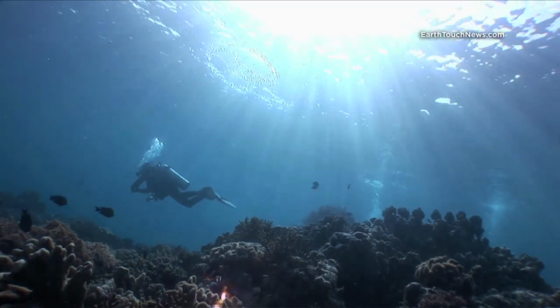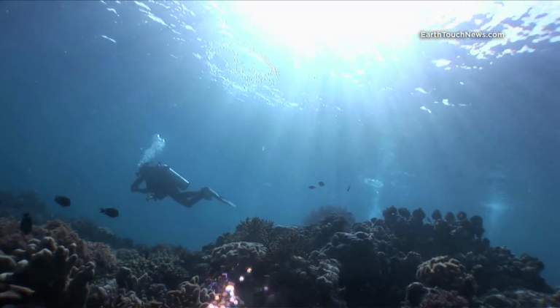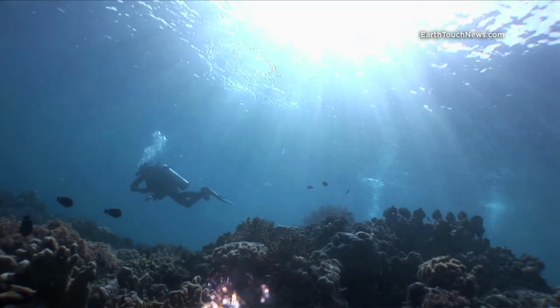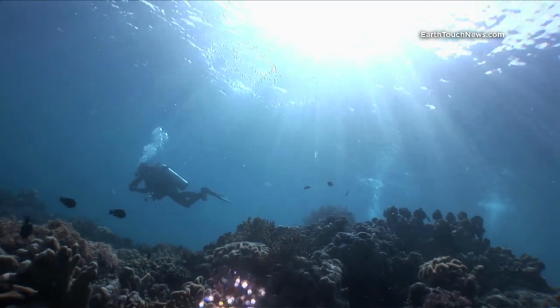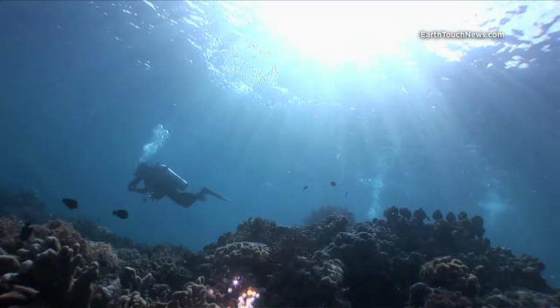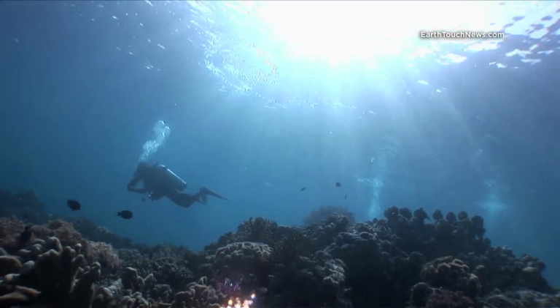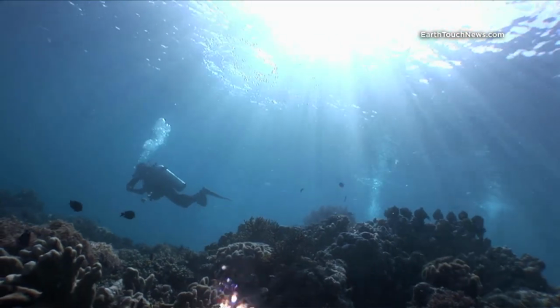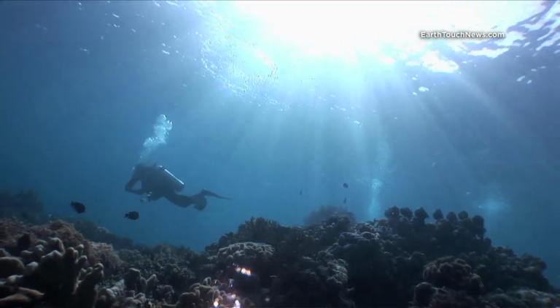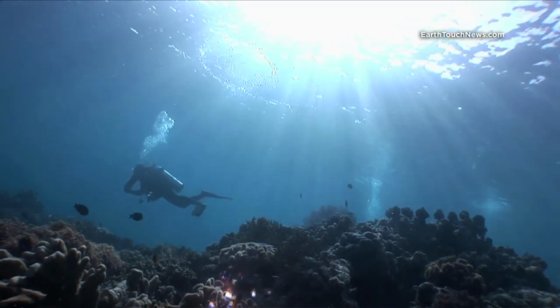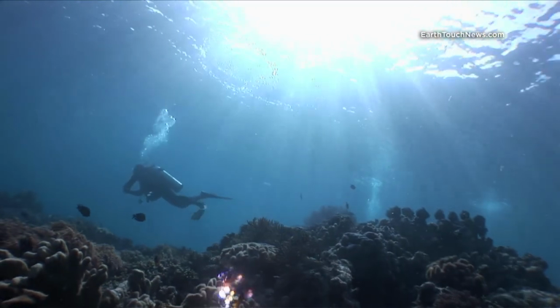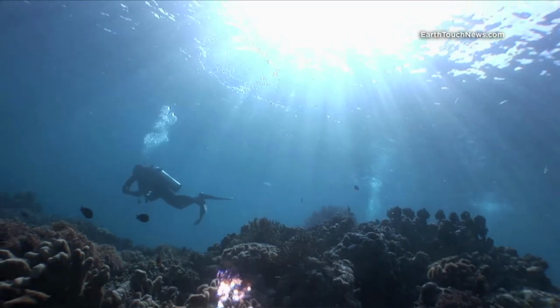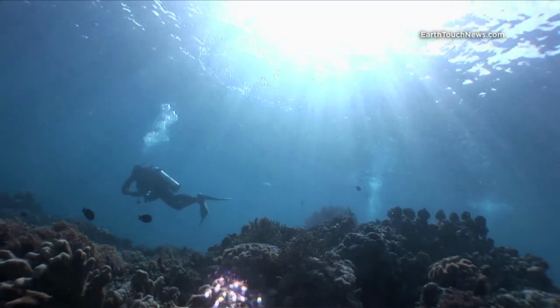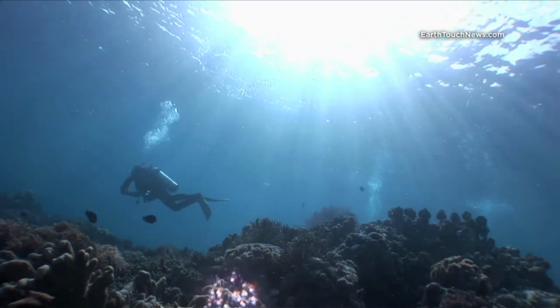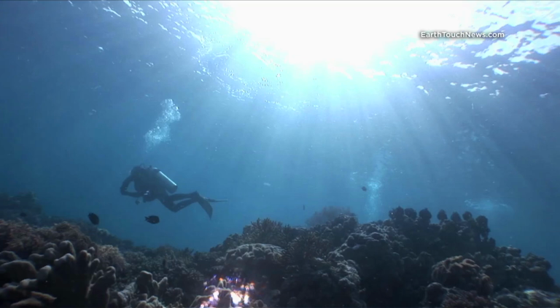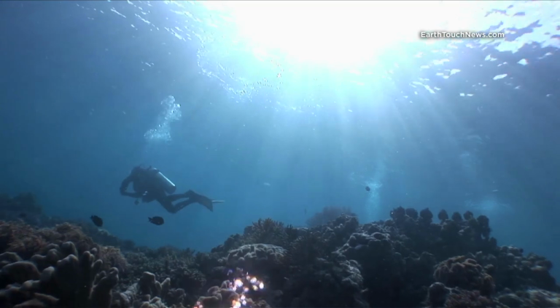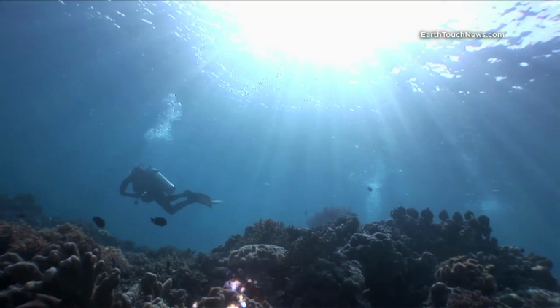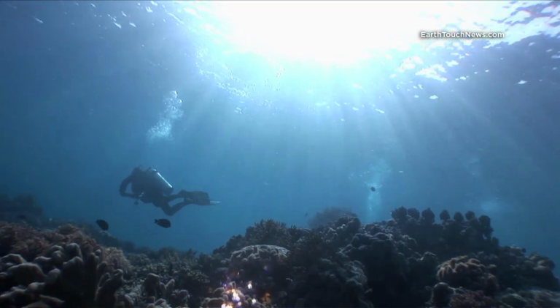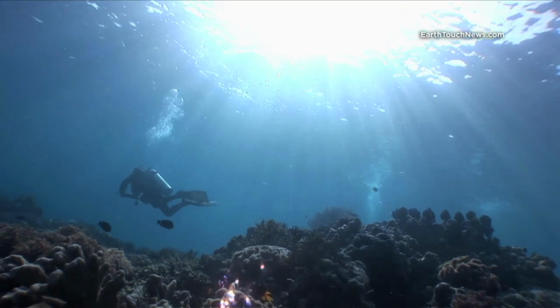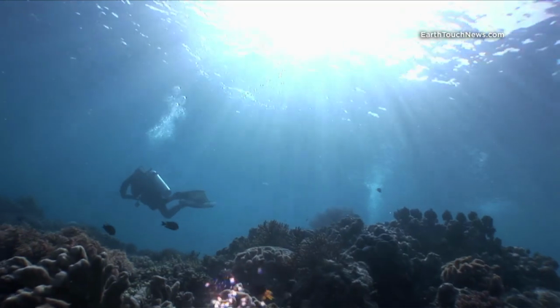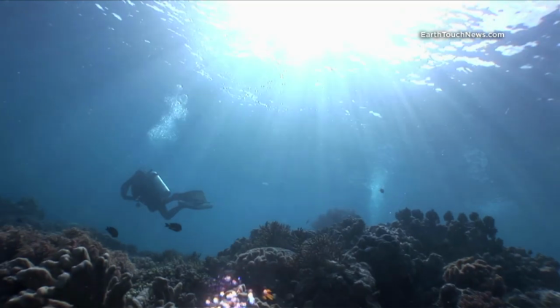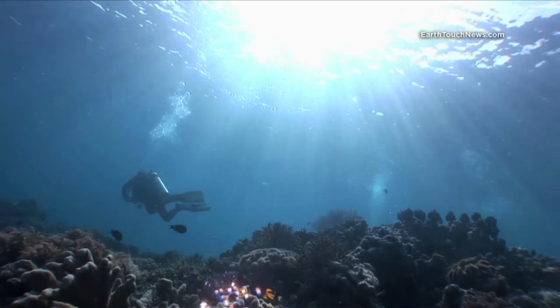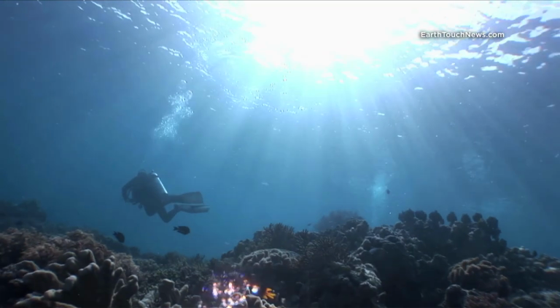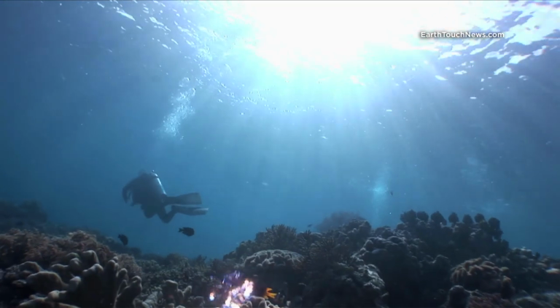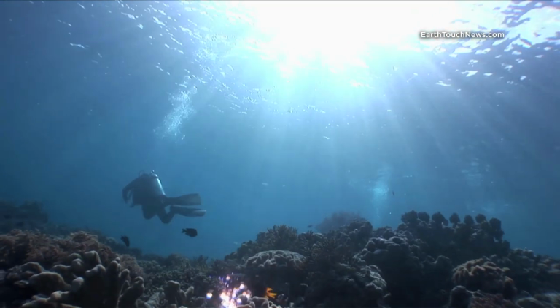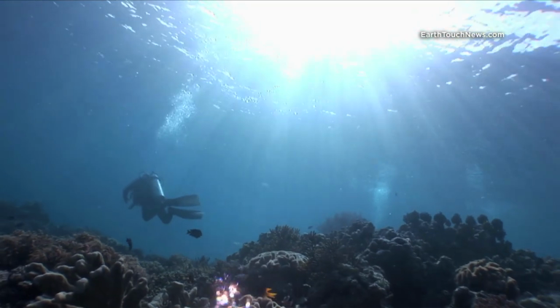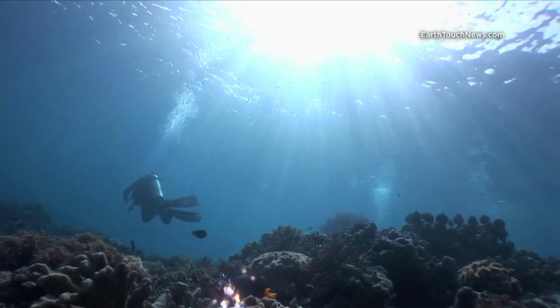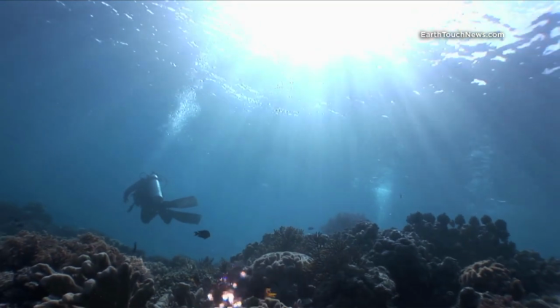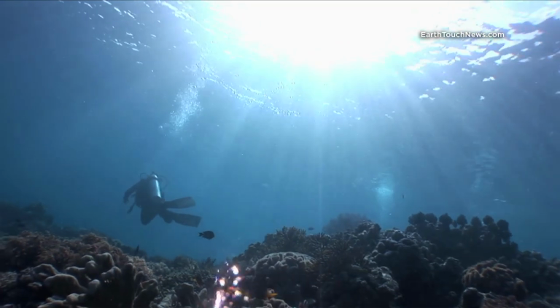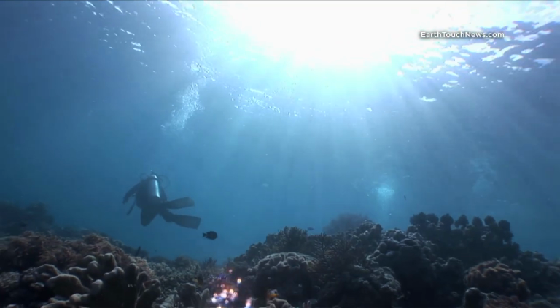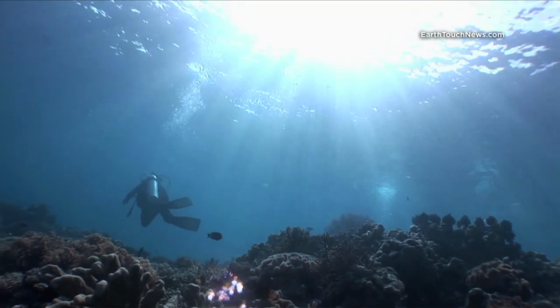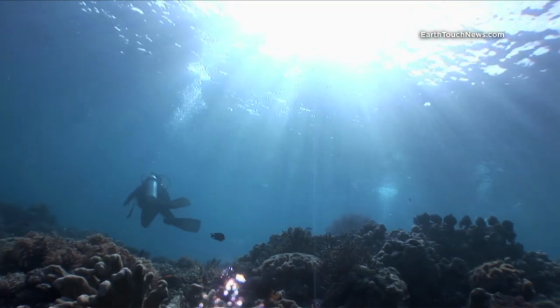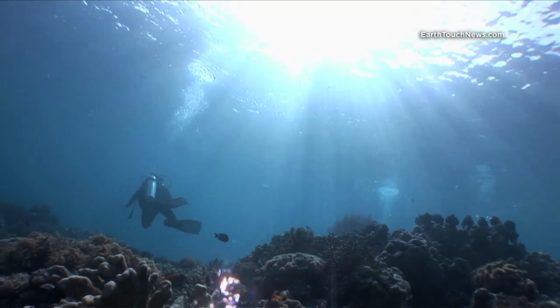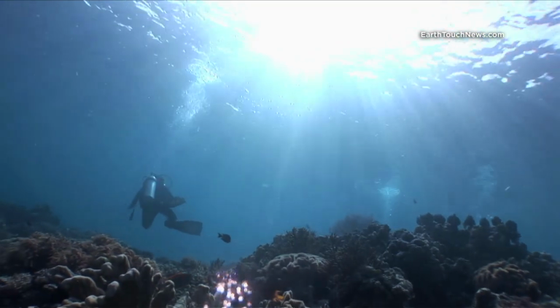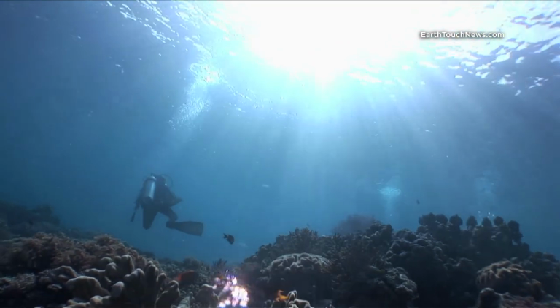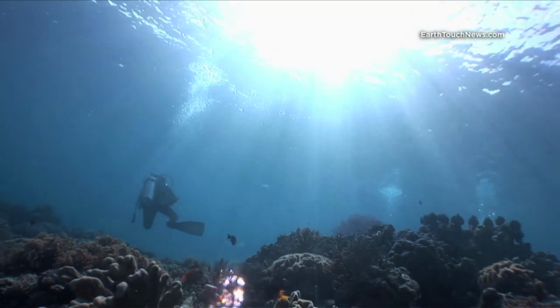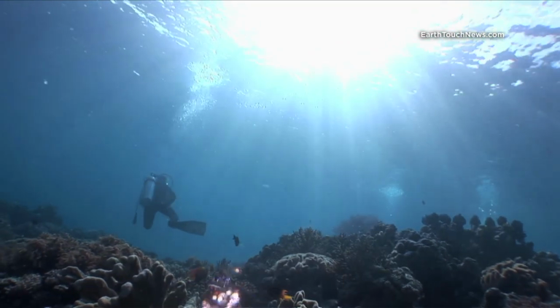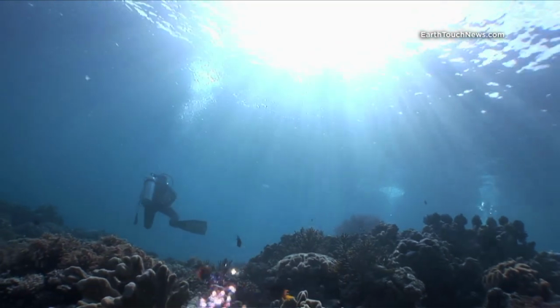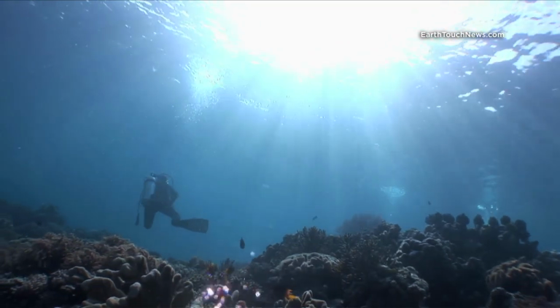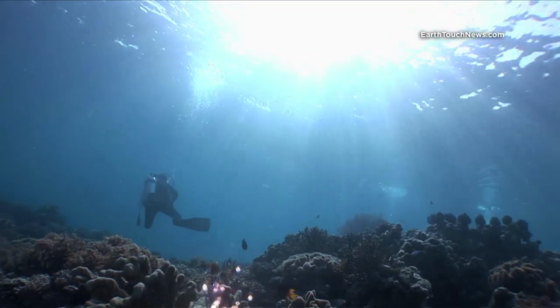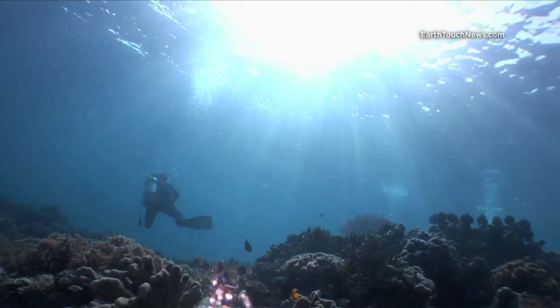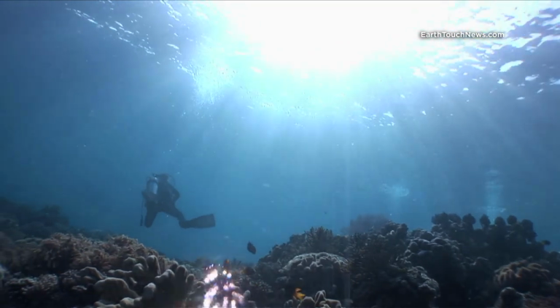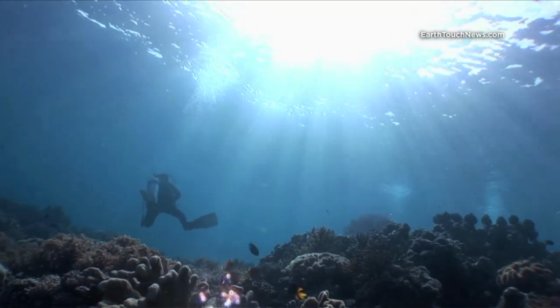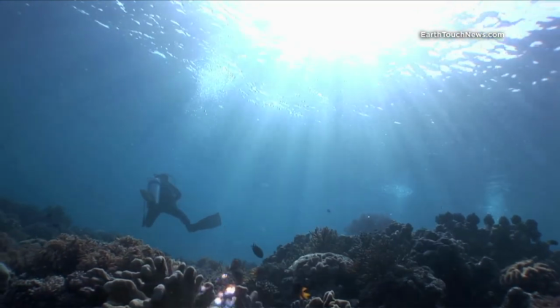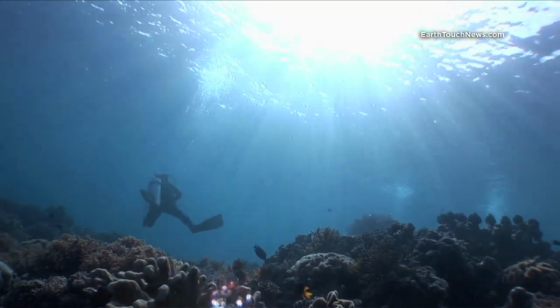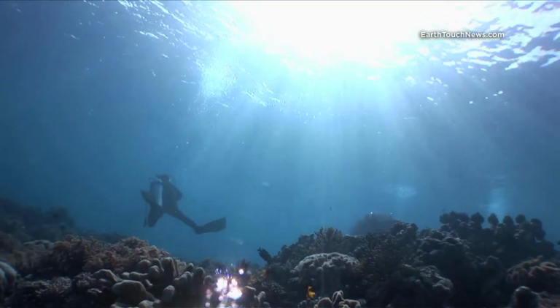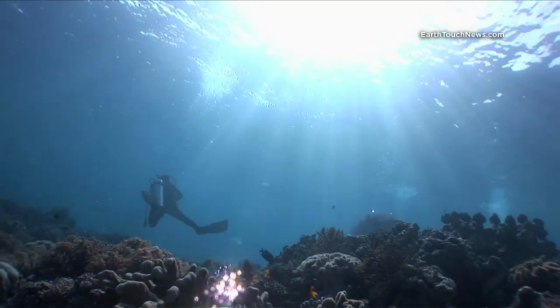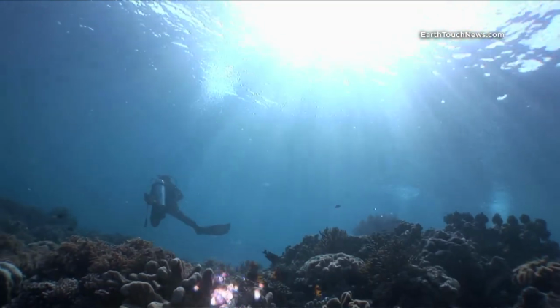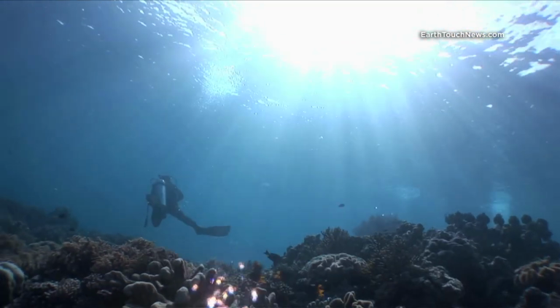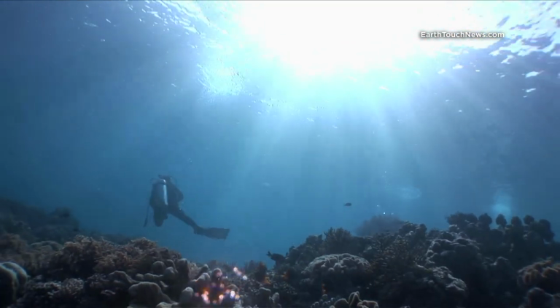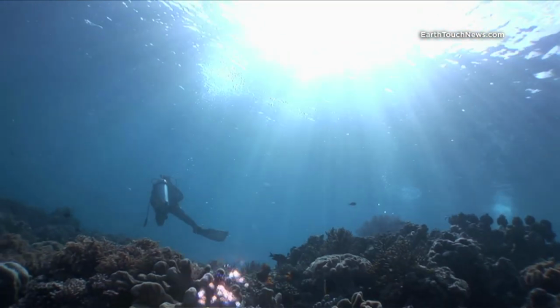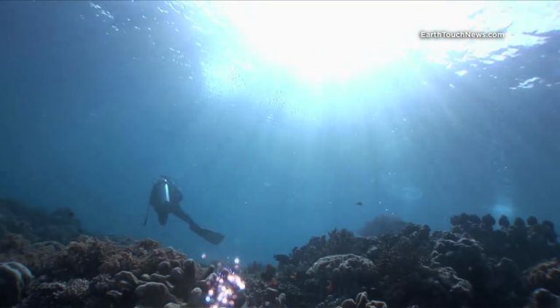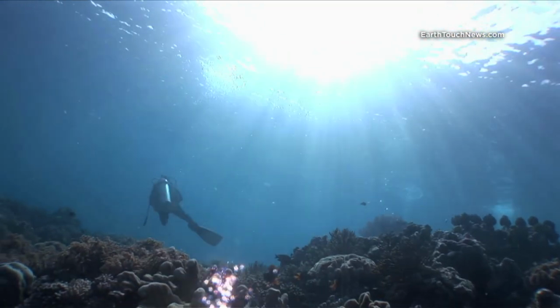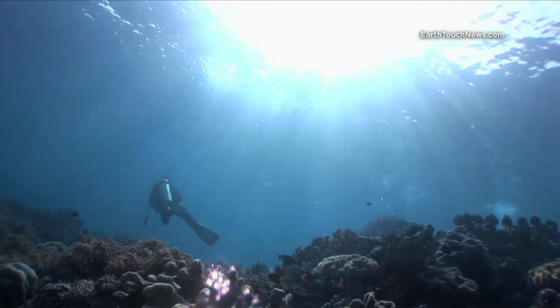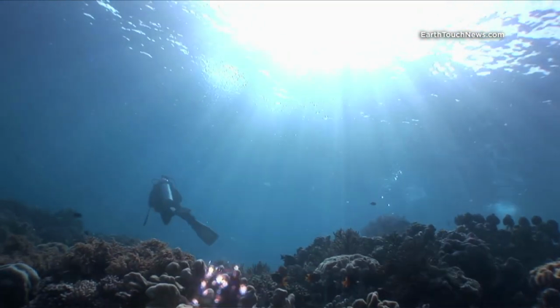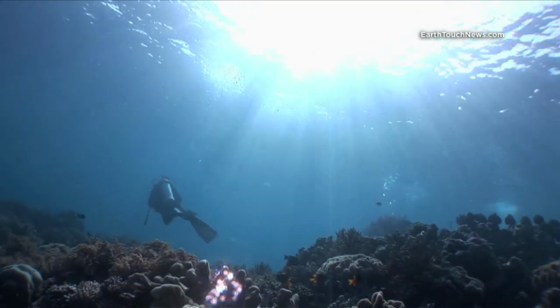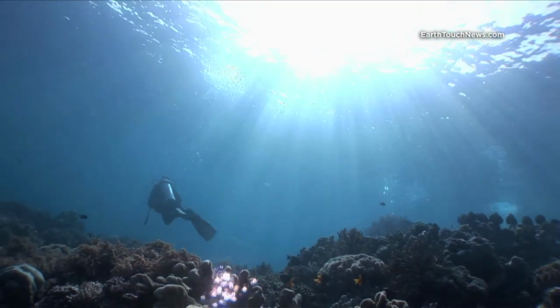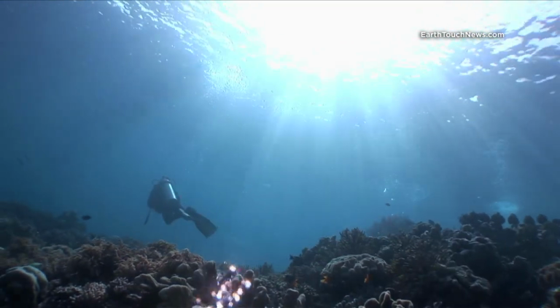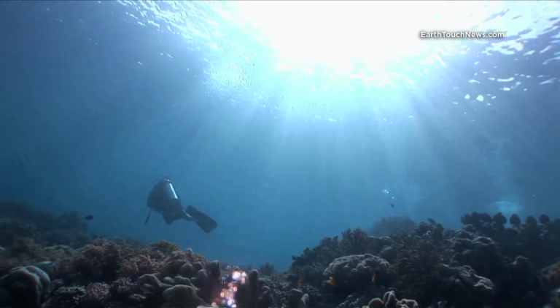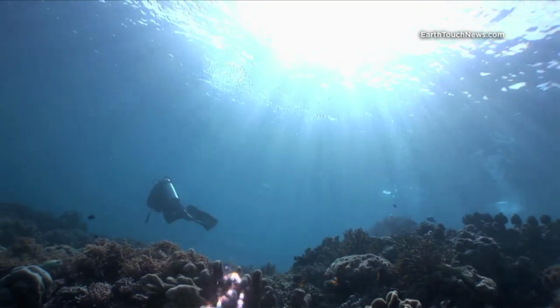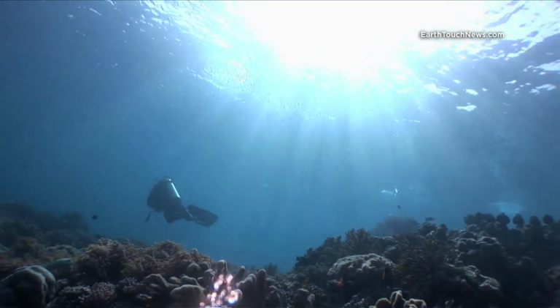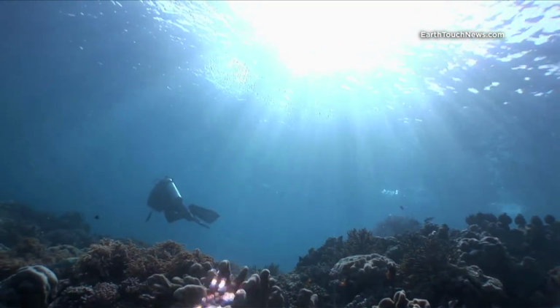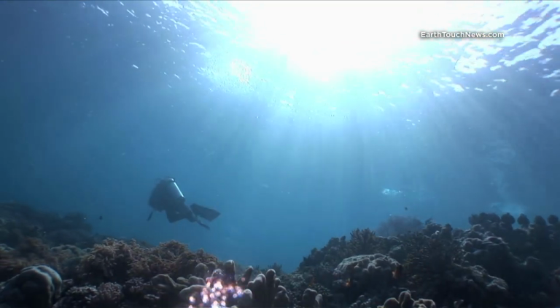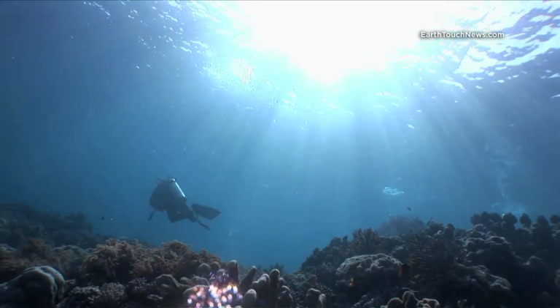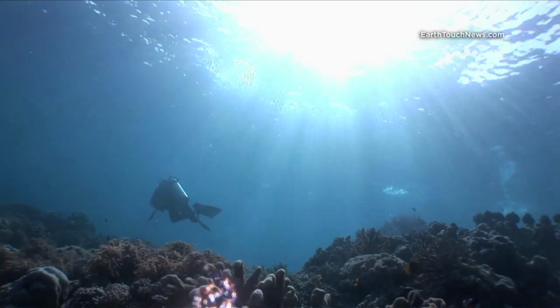It really is one of the best places to go diving anywhere in the world. It's actually in the heart of the coral triangle.